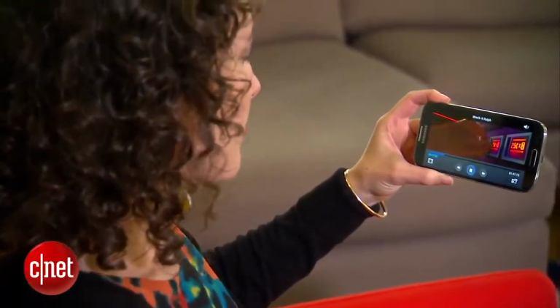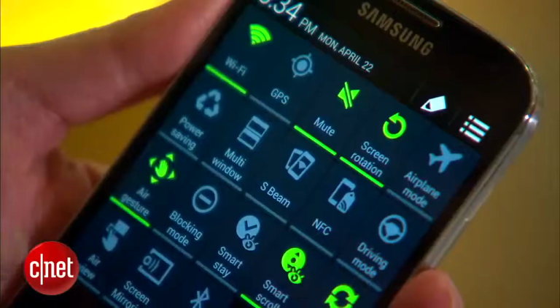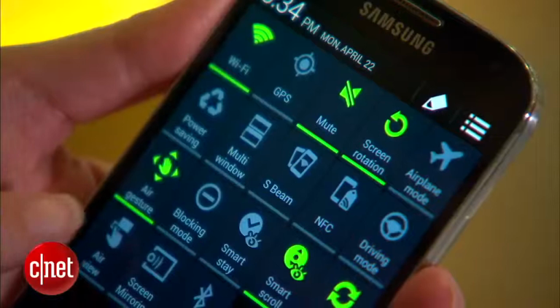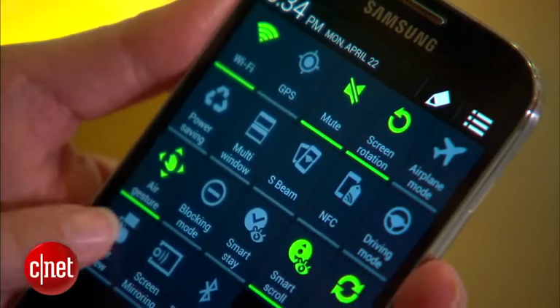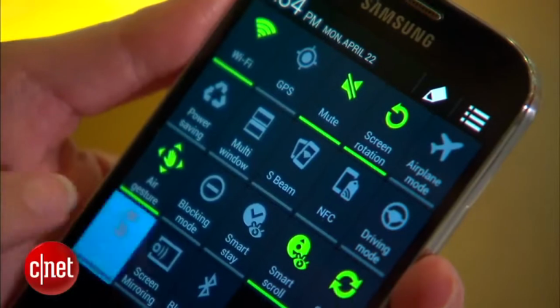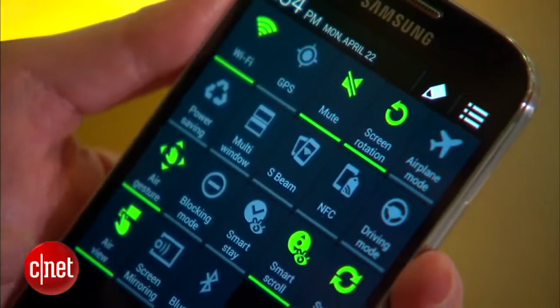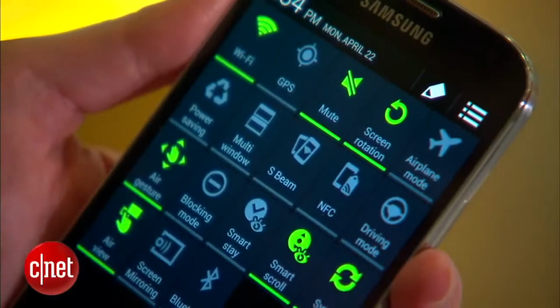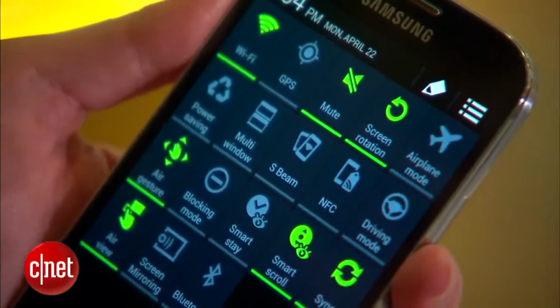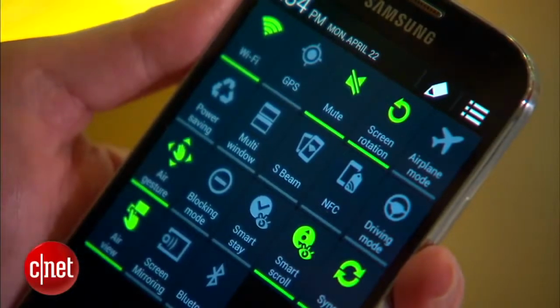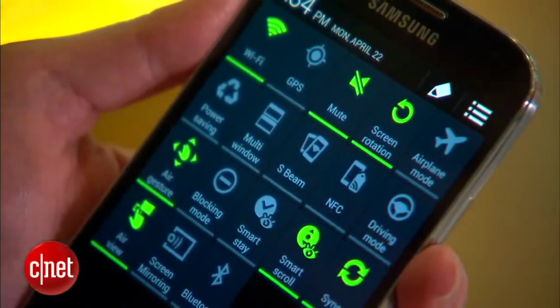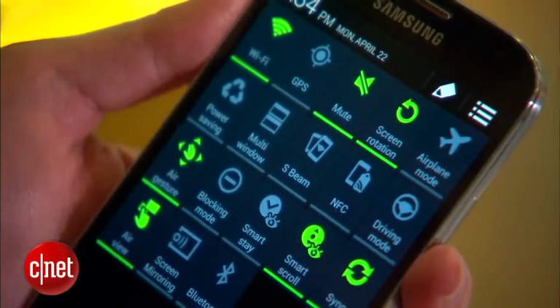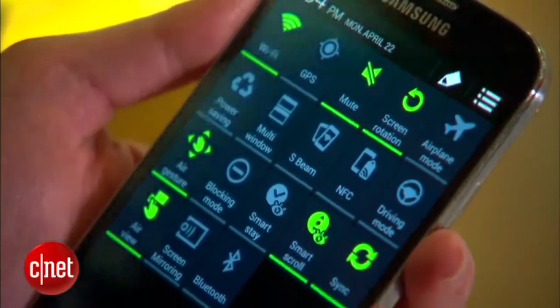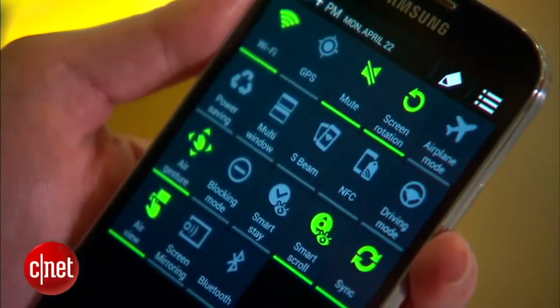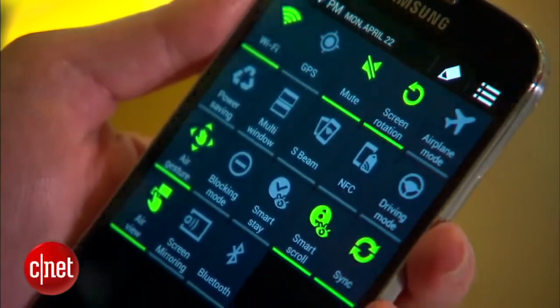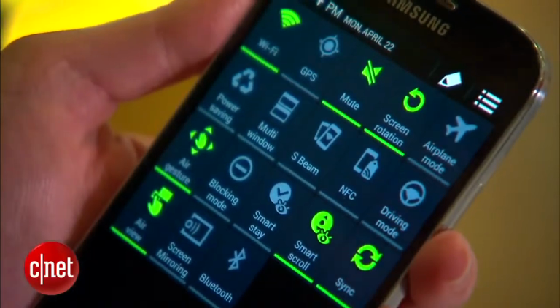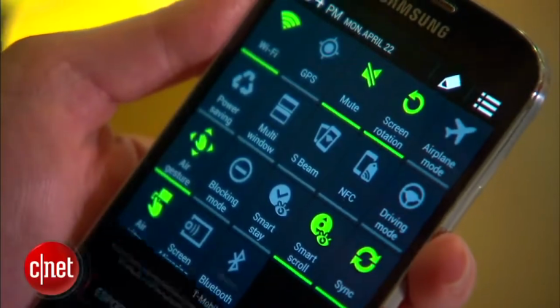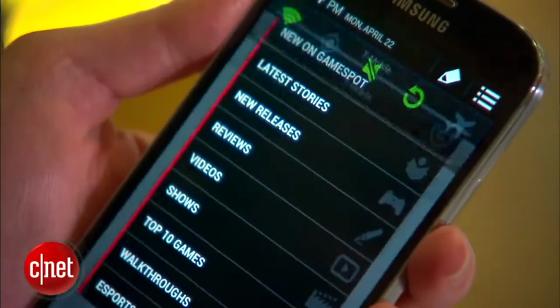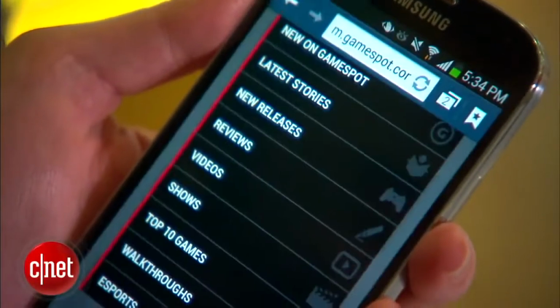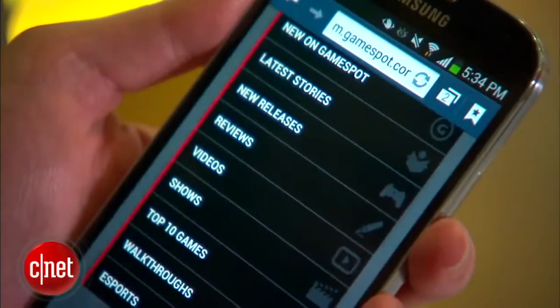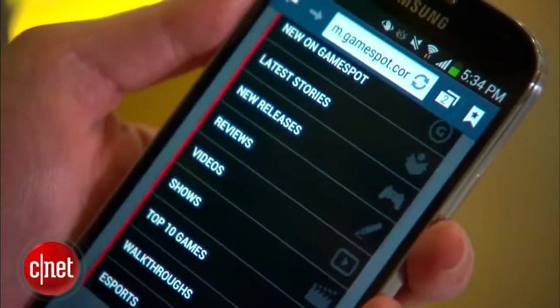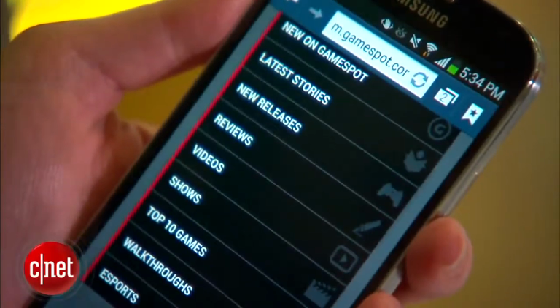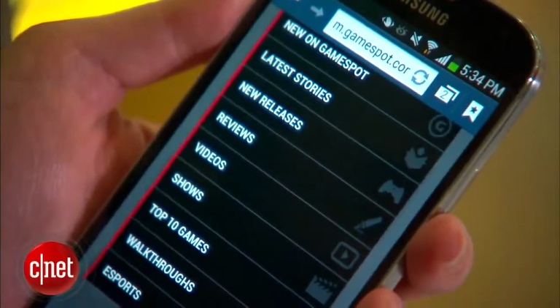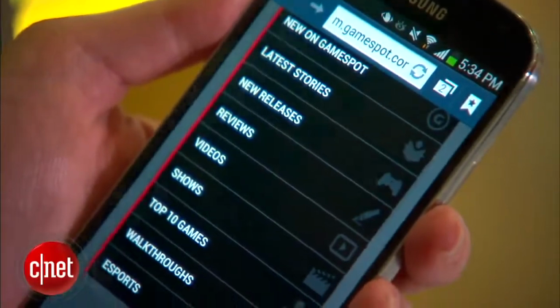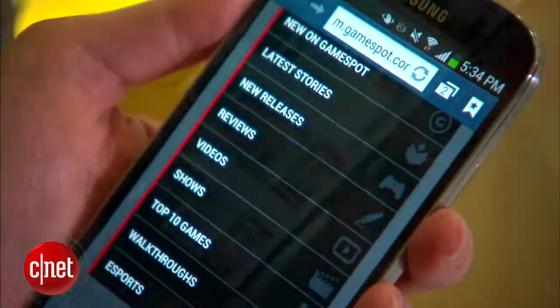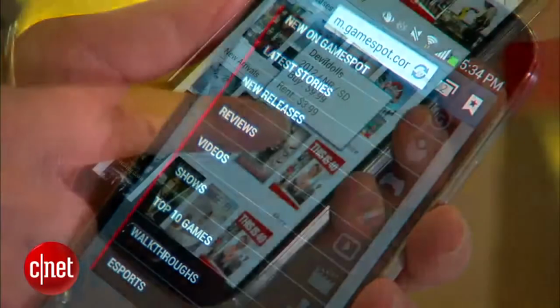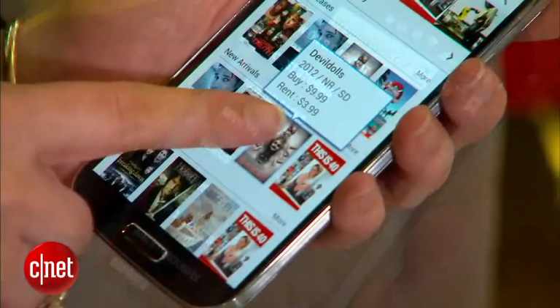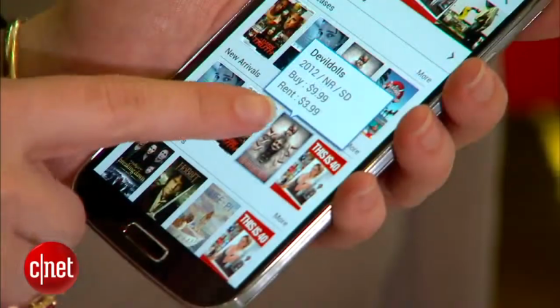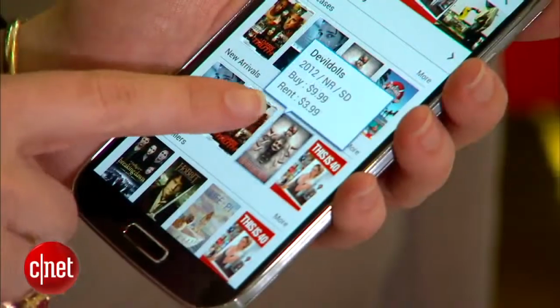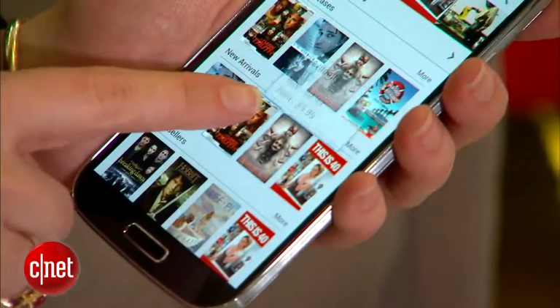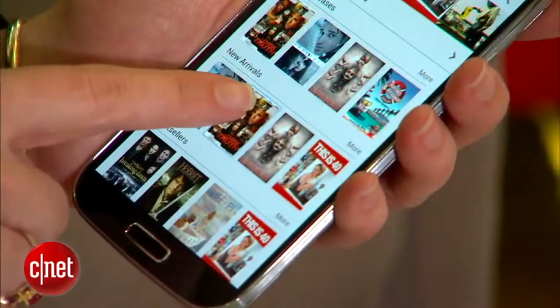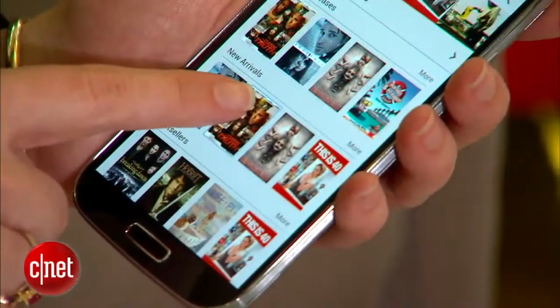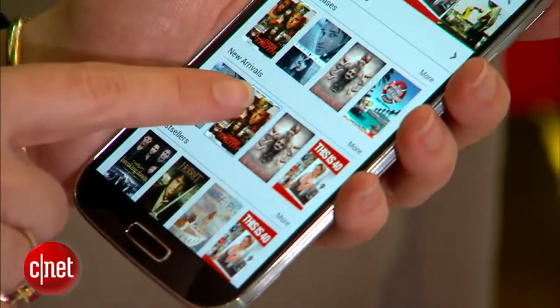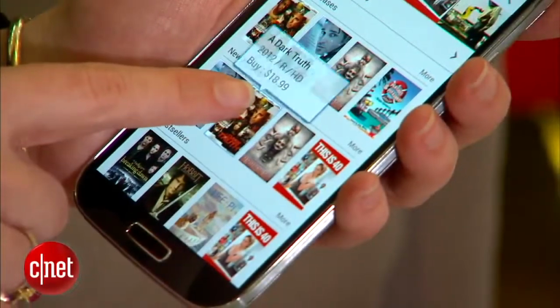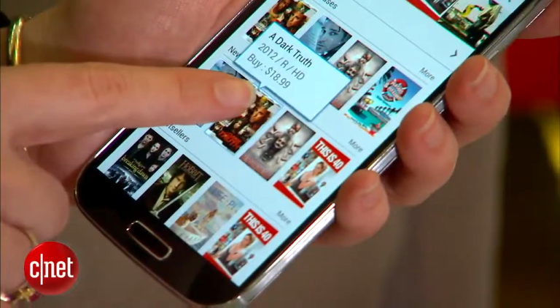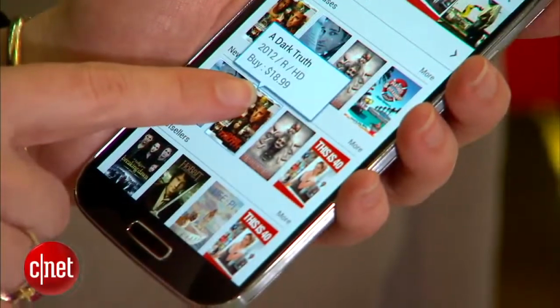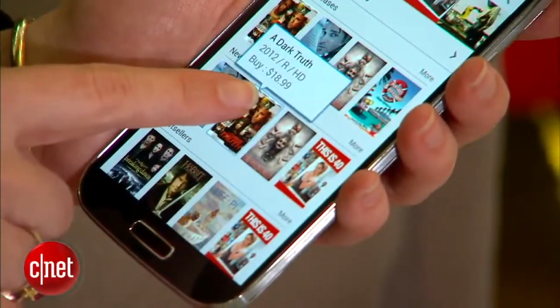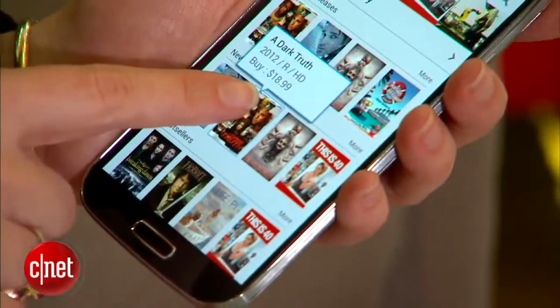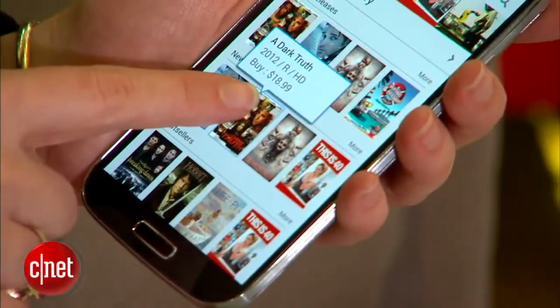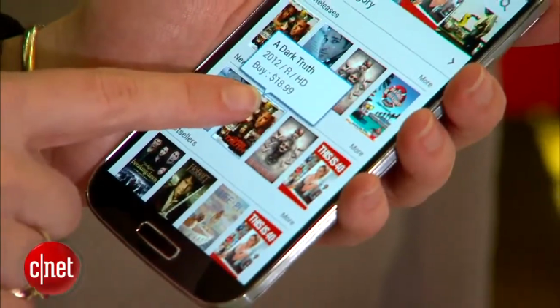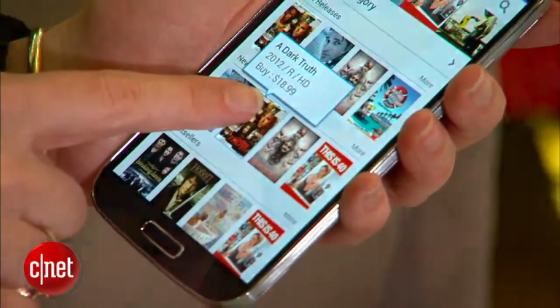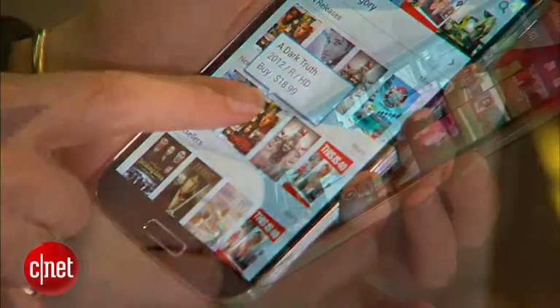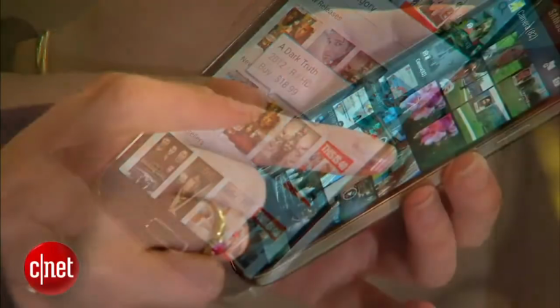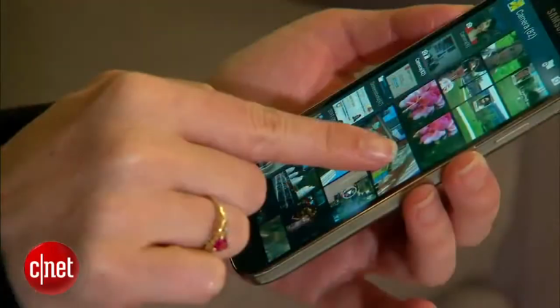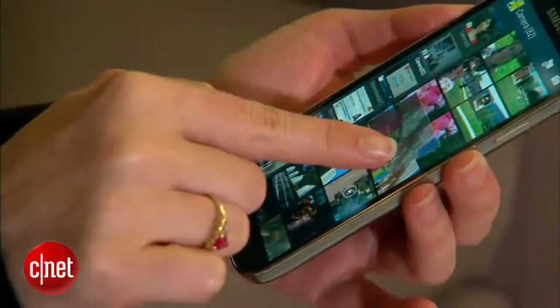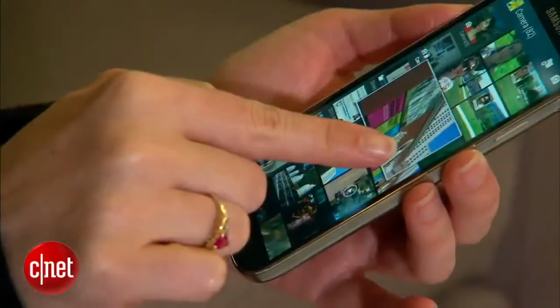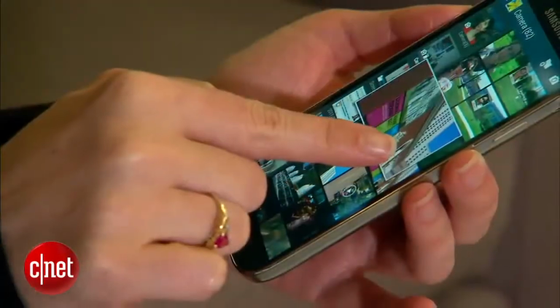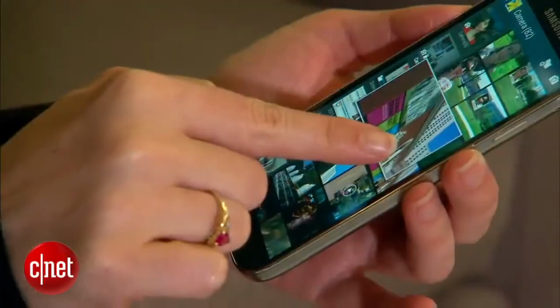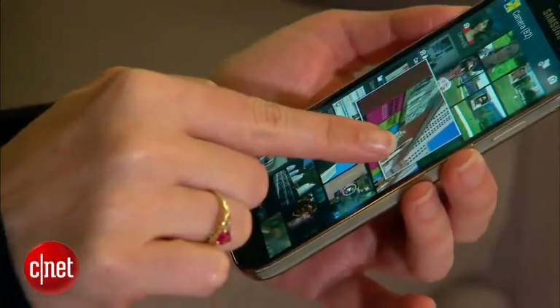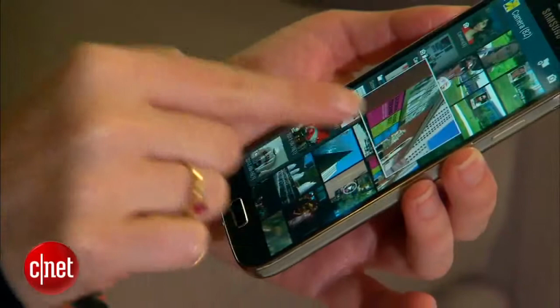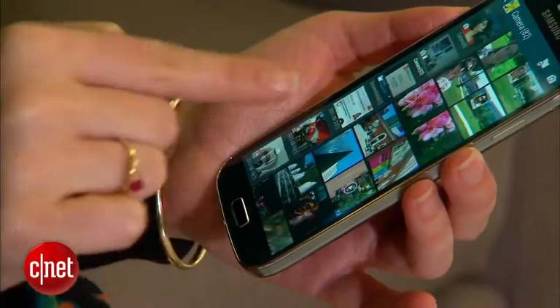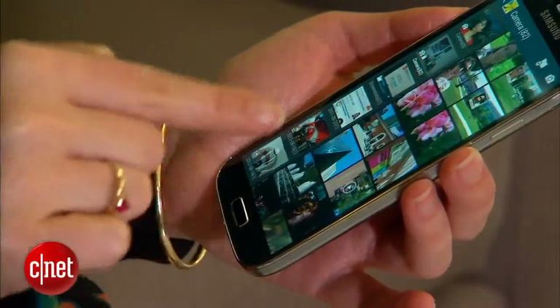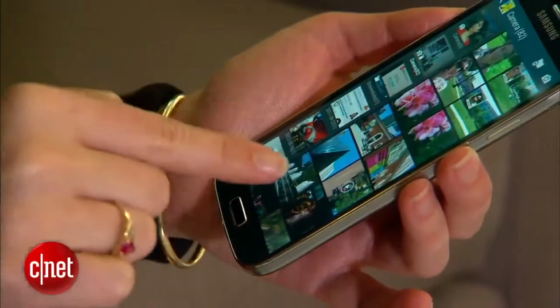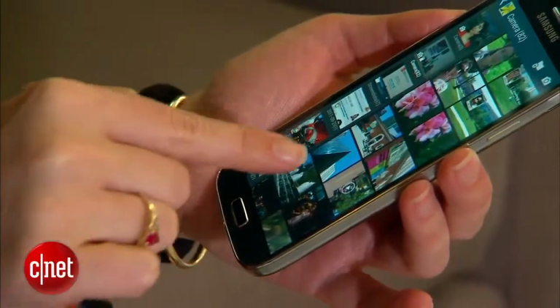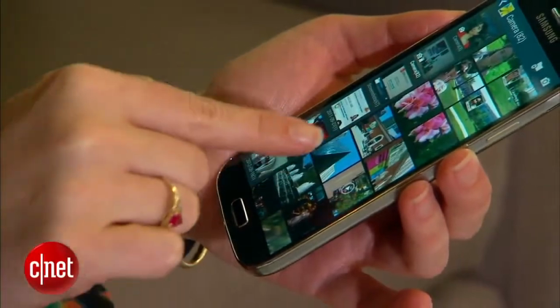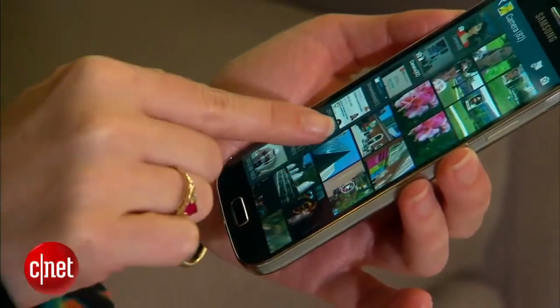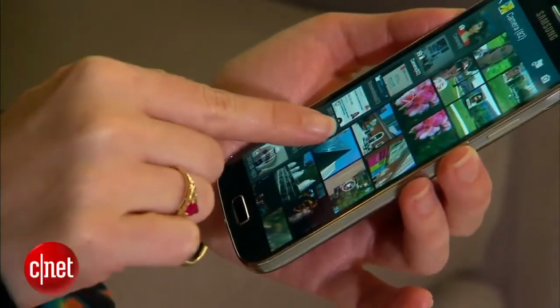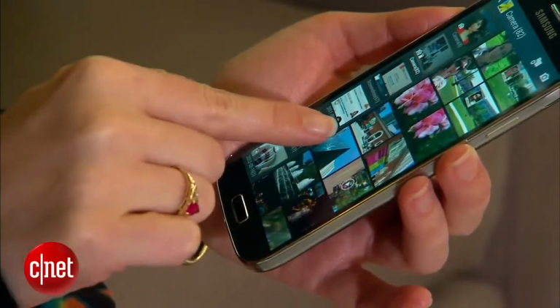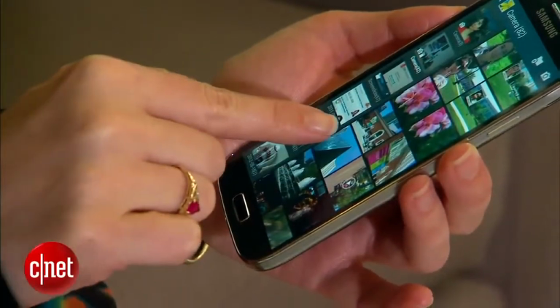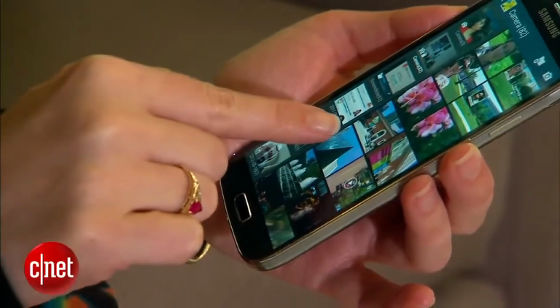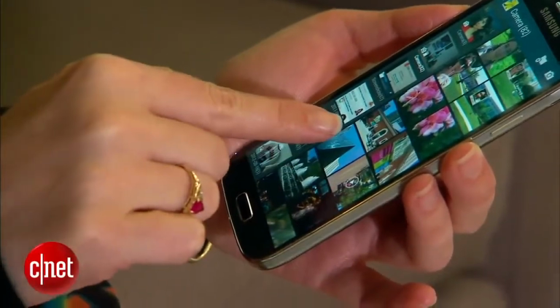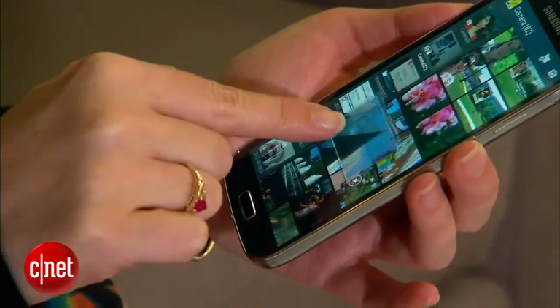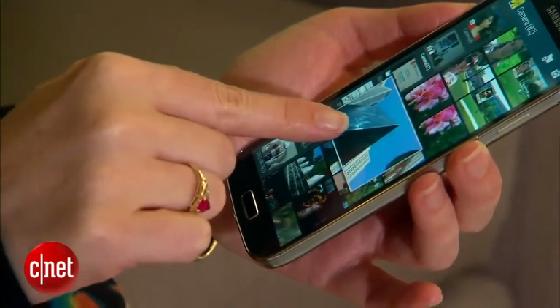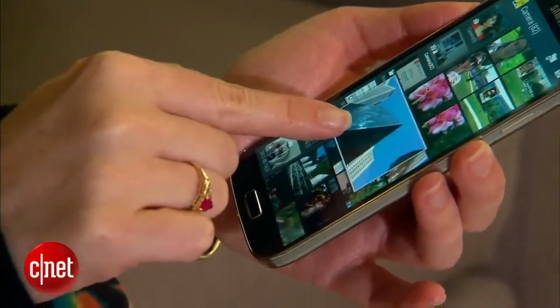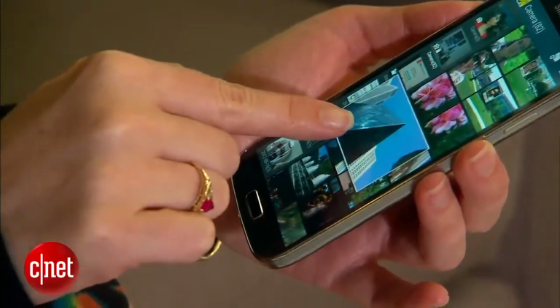Something called AirView will preview items, like an extra browser tab or a photo in the gallery, when you hover your finger over the screen.